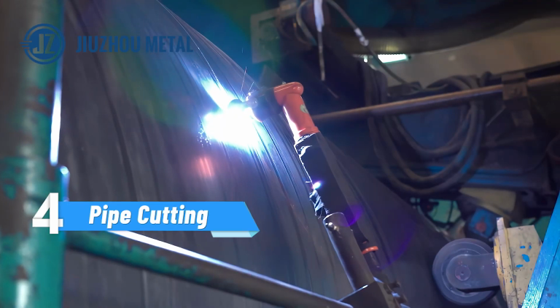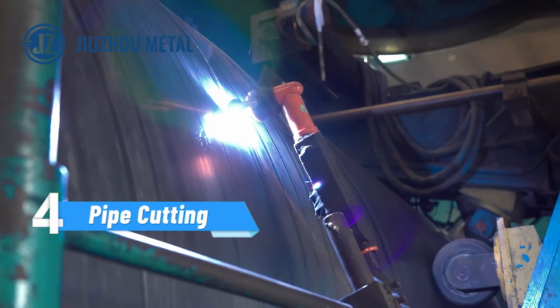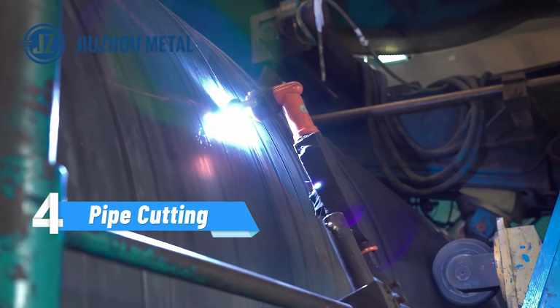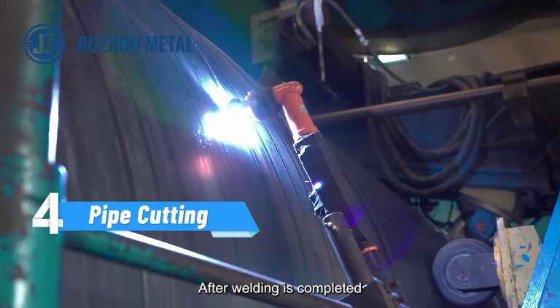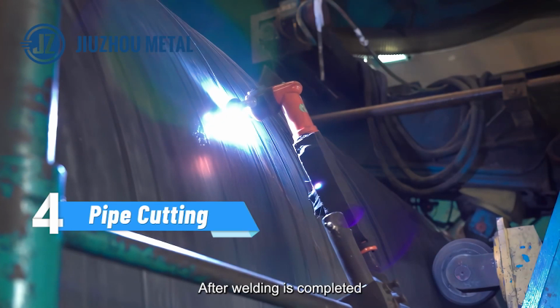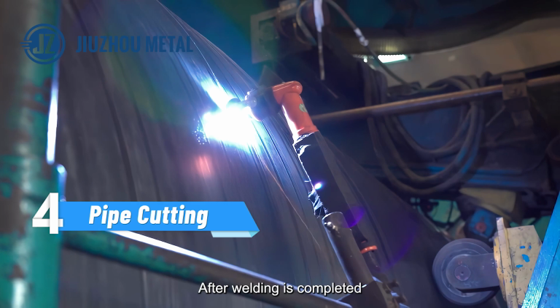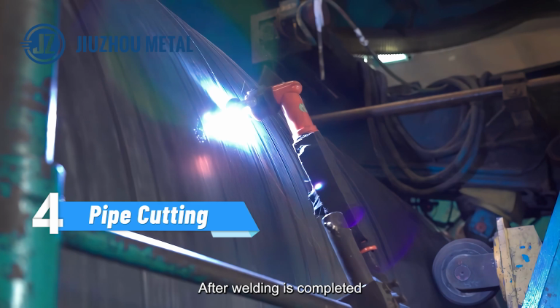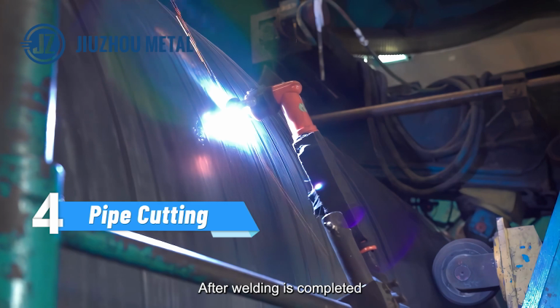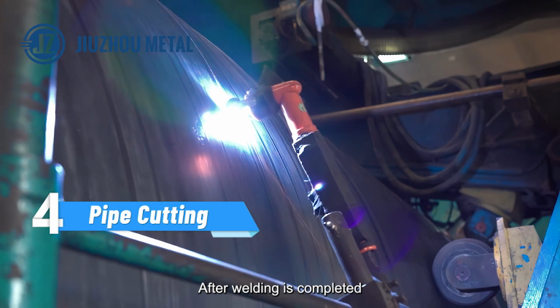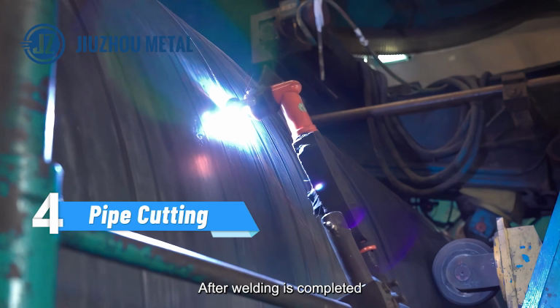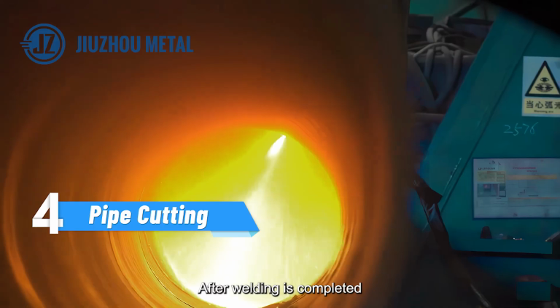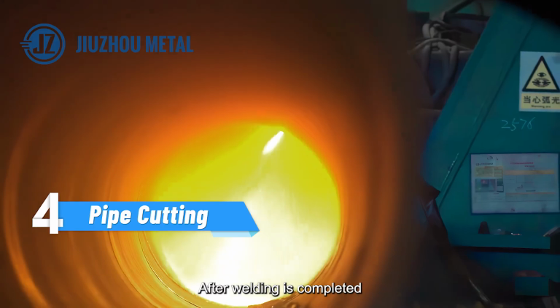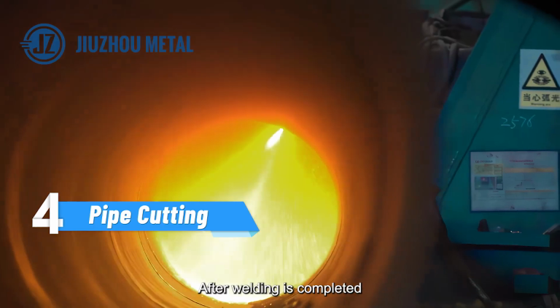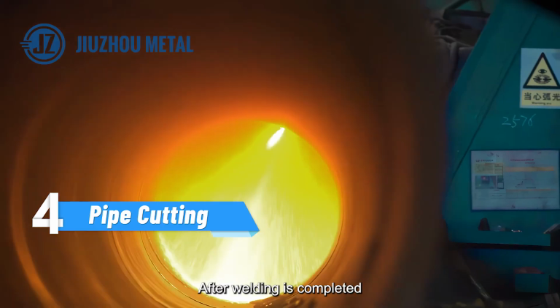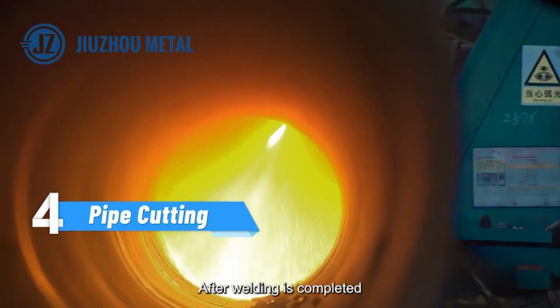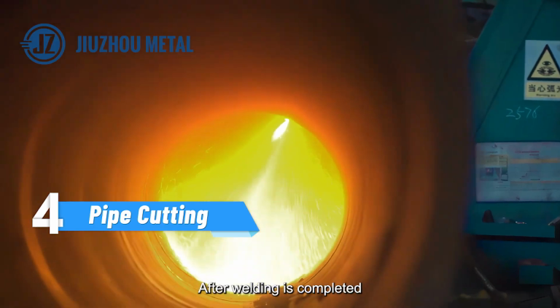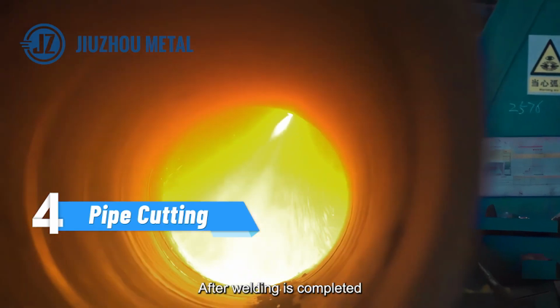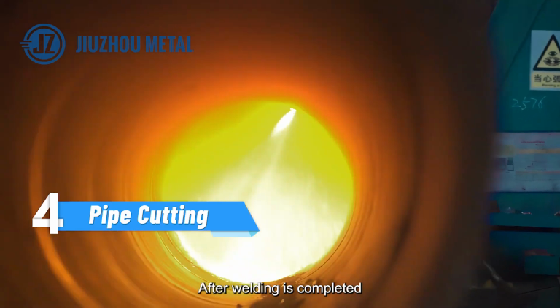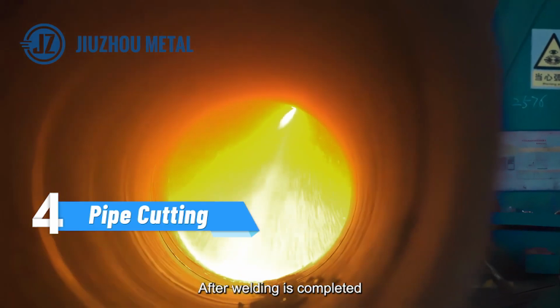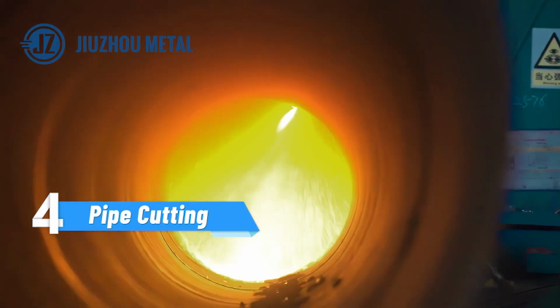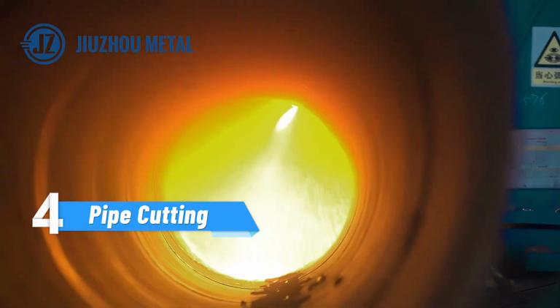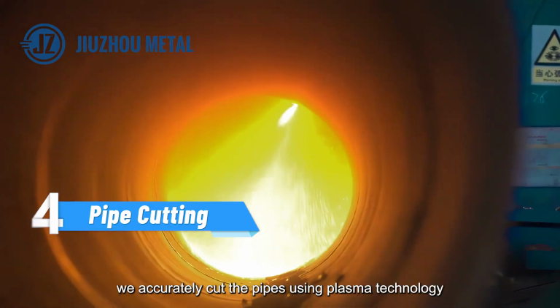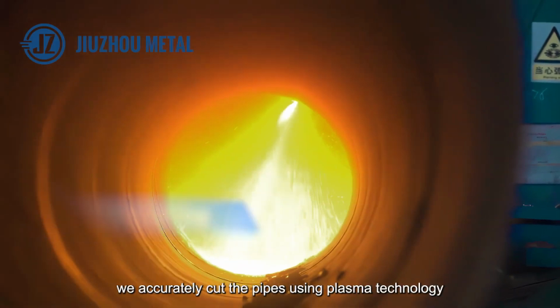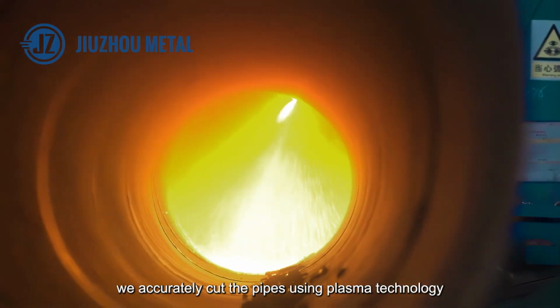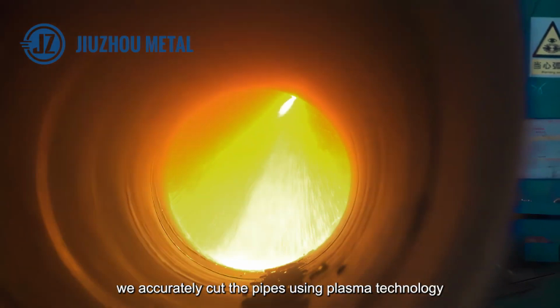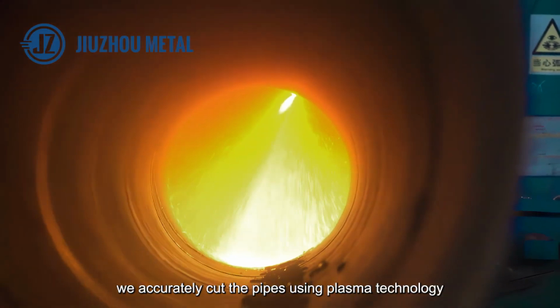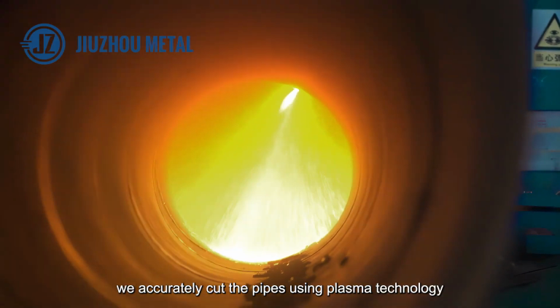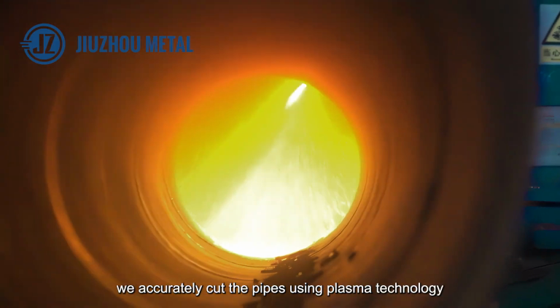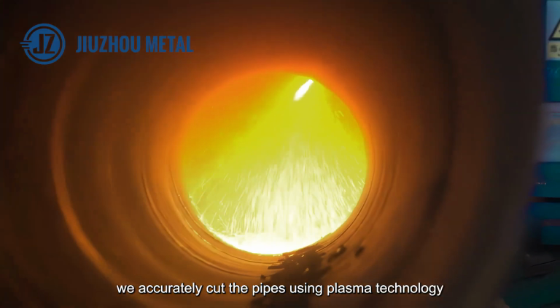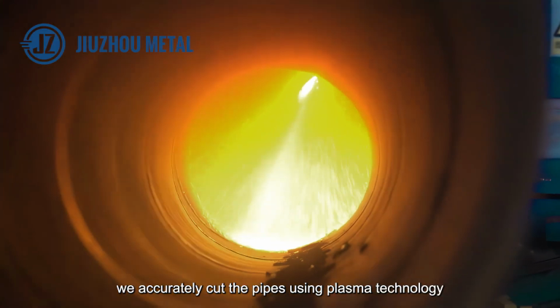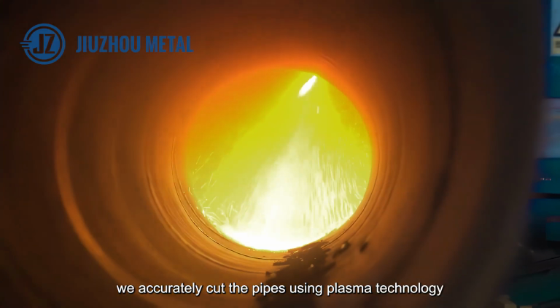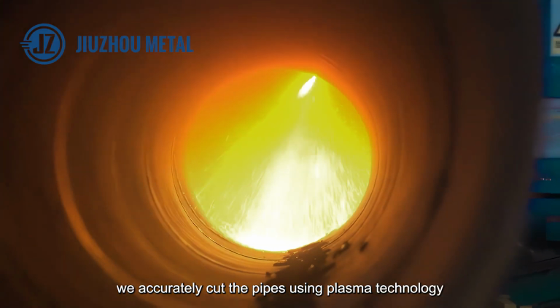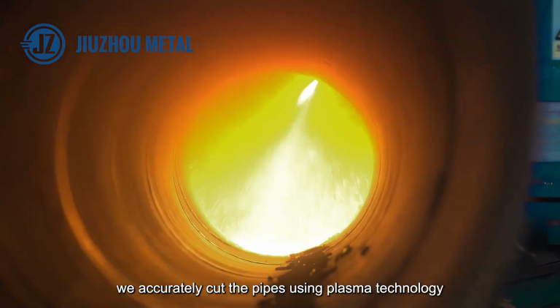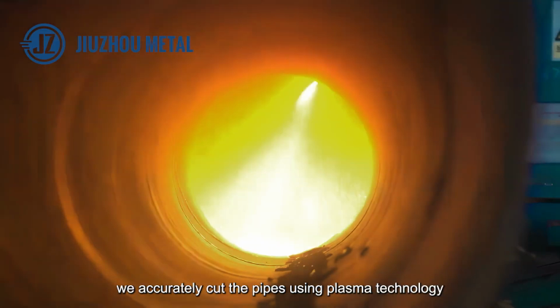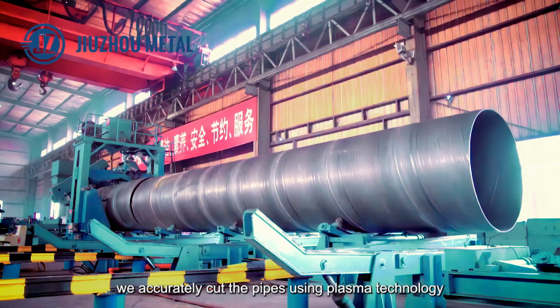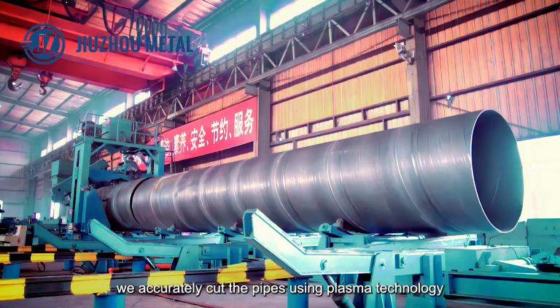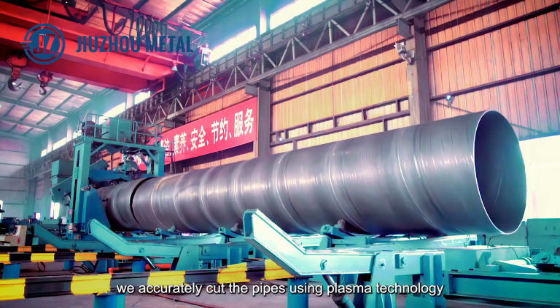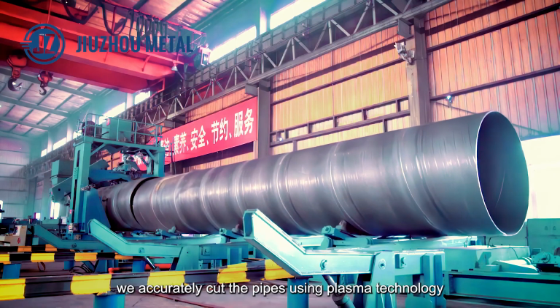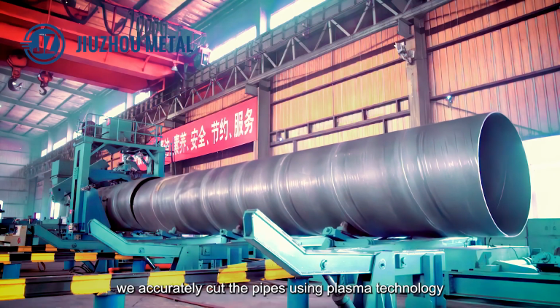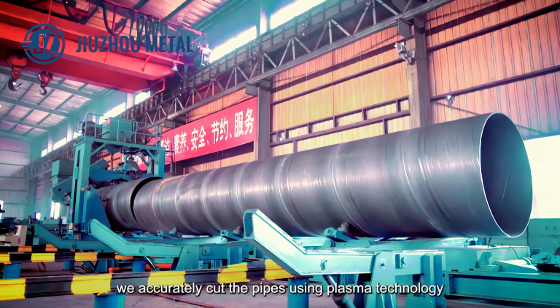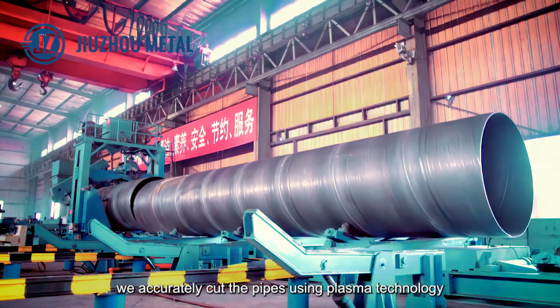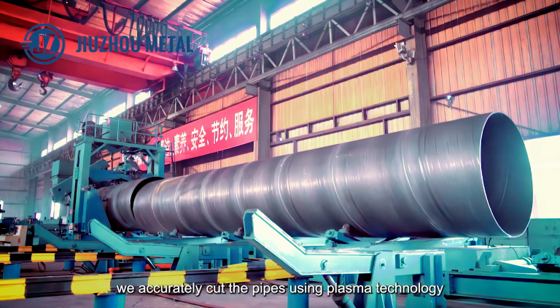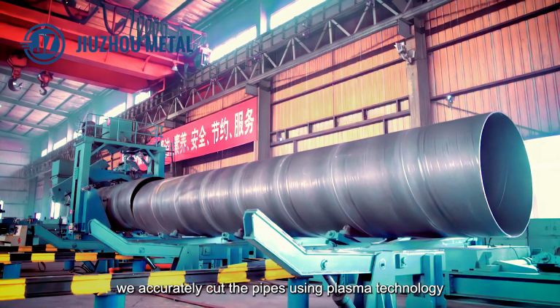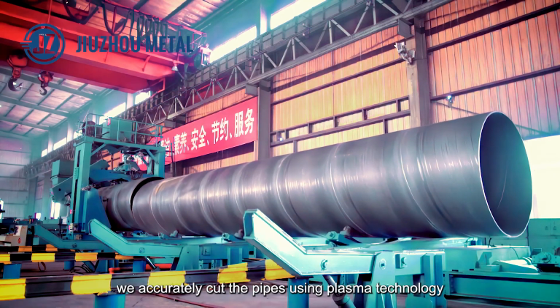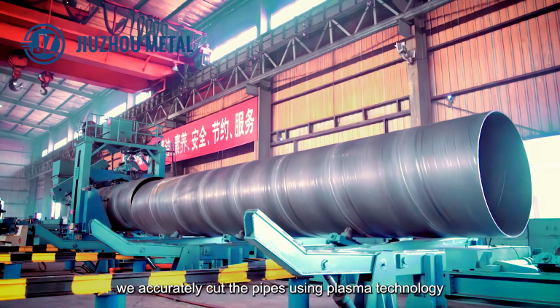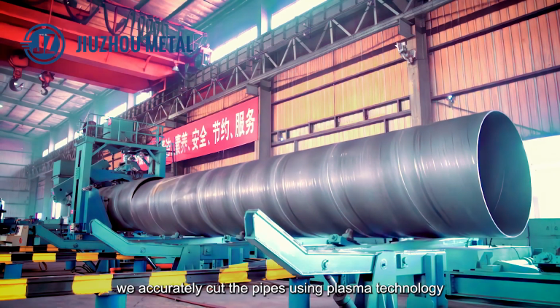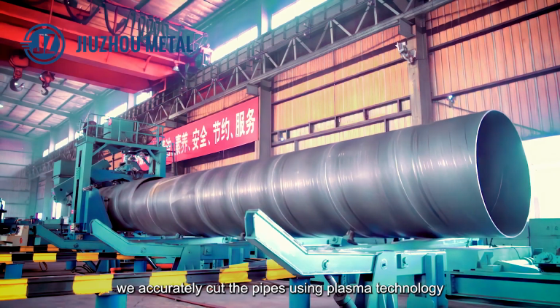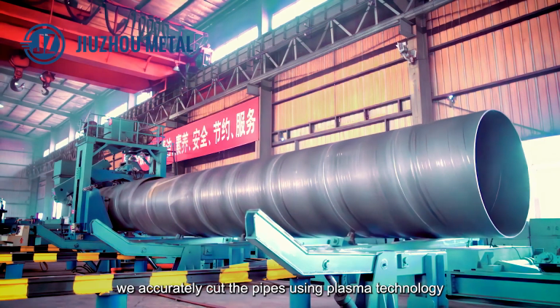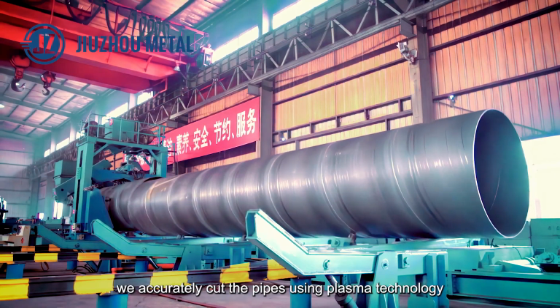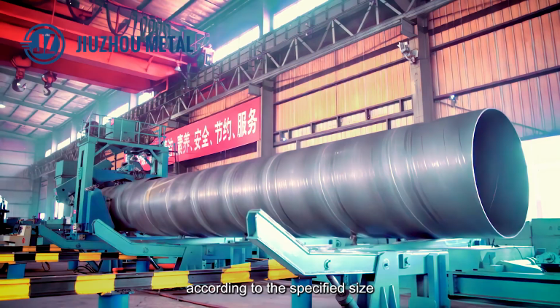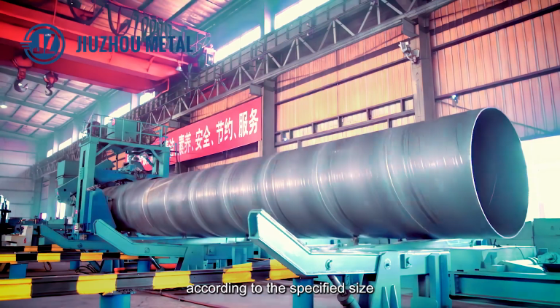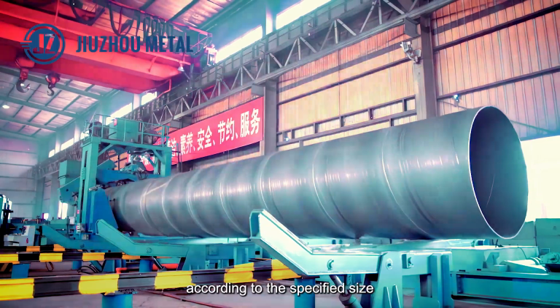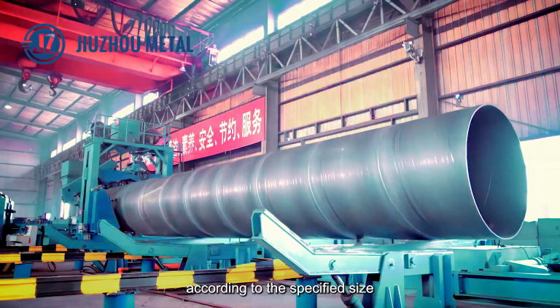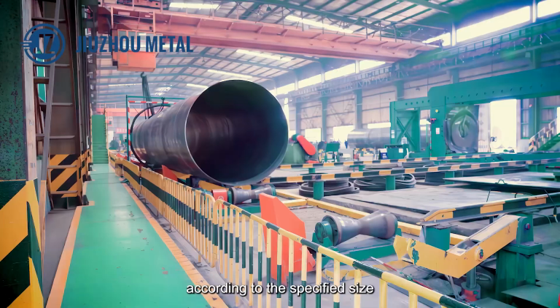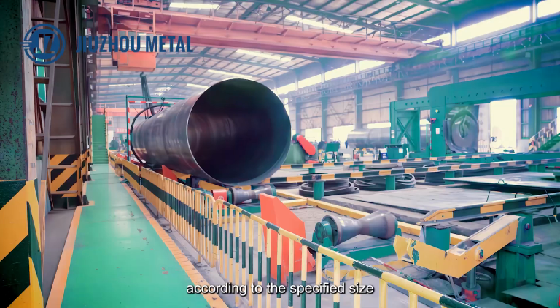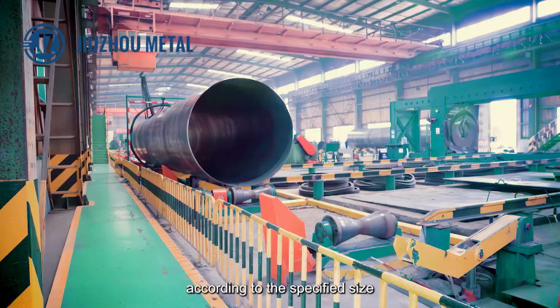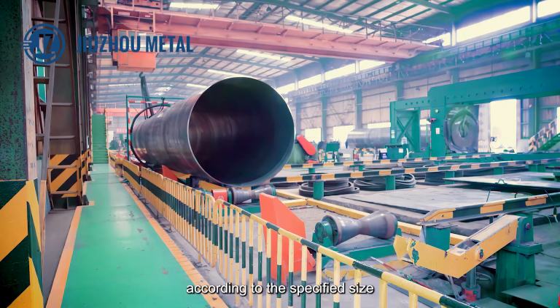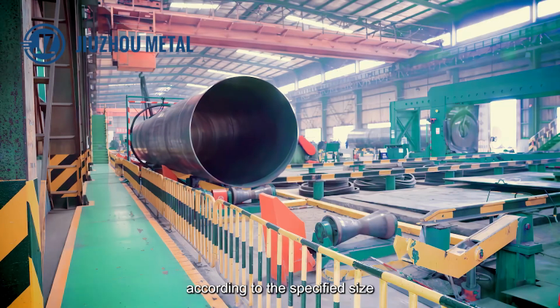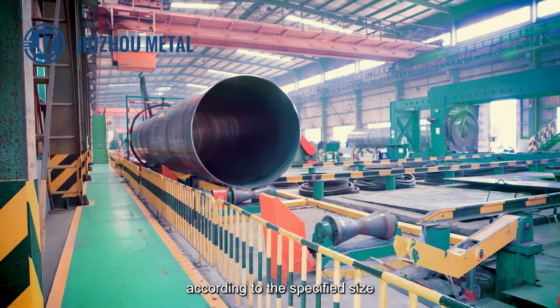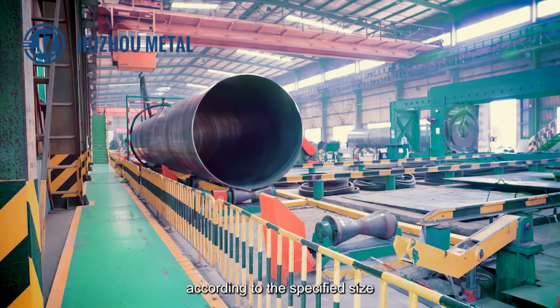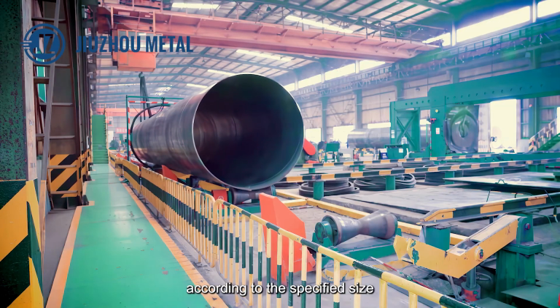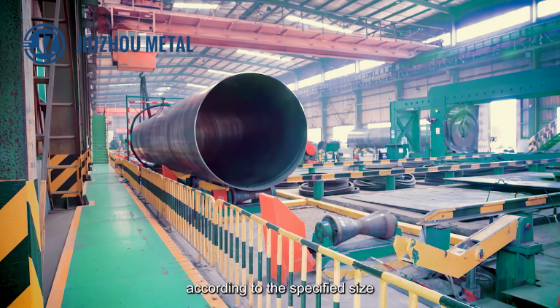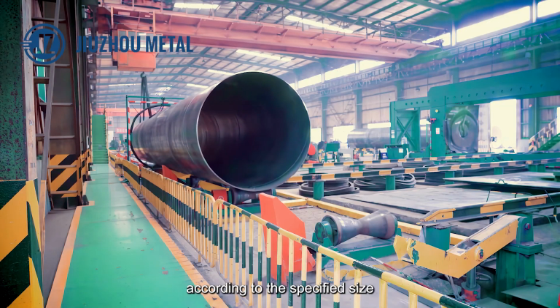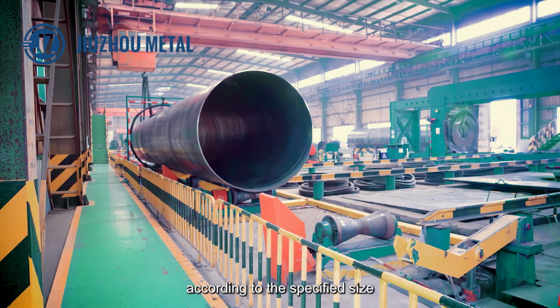After welding is completed, we accurately cut the pipes using plasma technology according to the specified size.